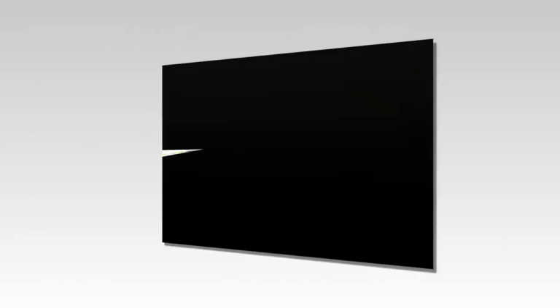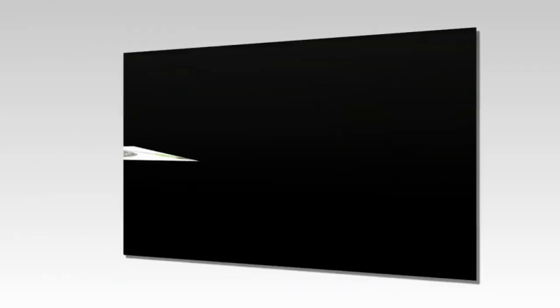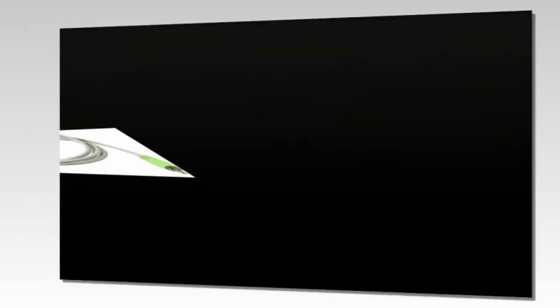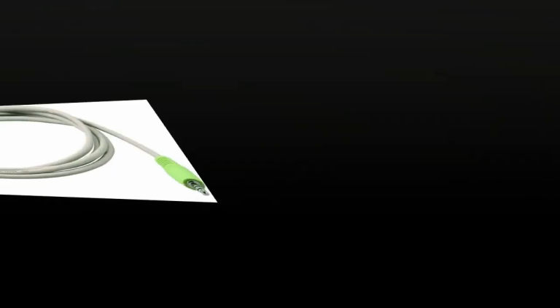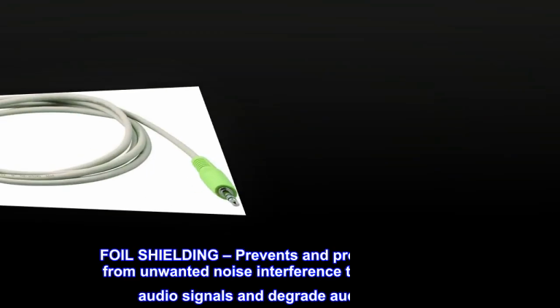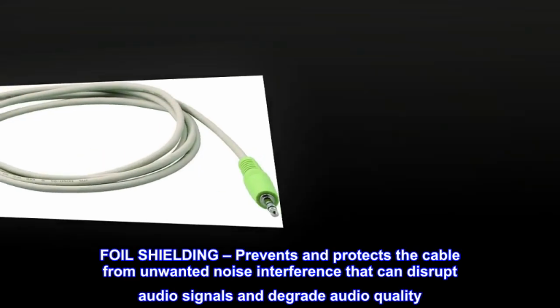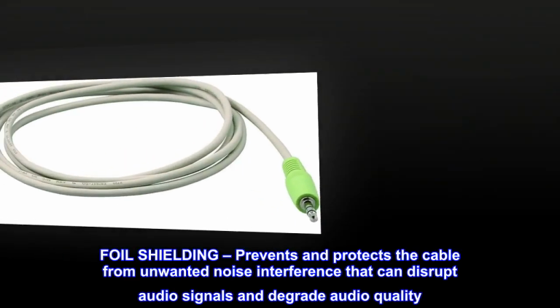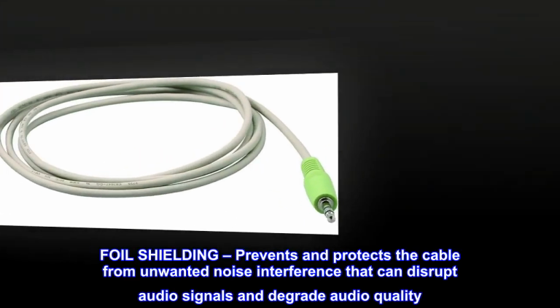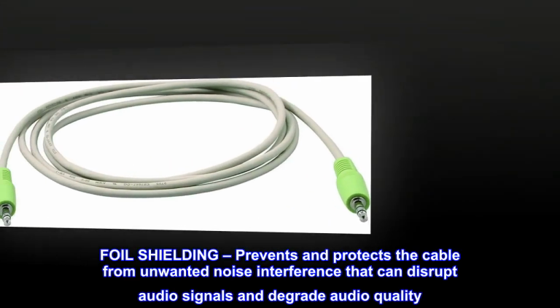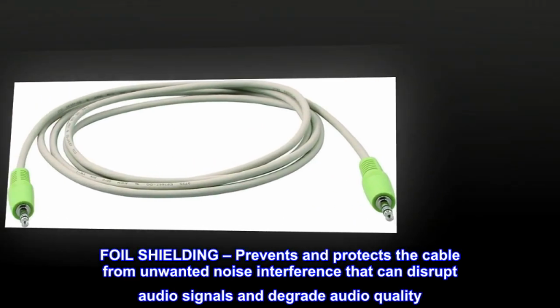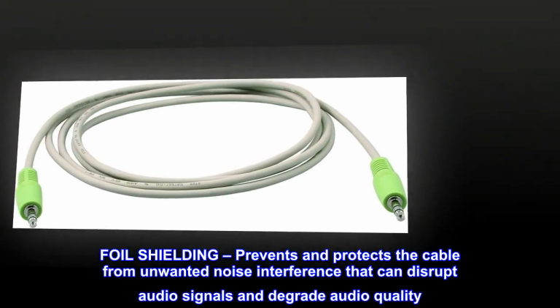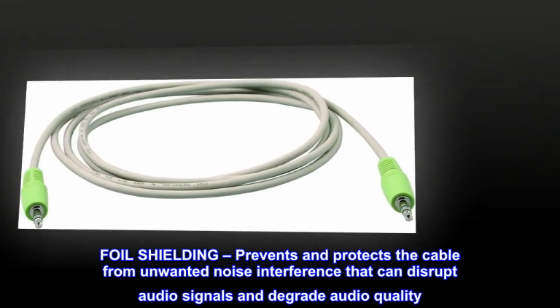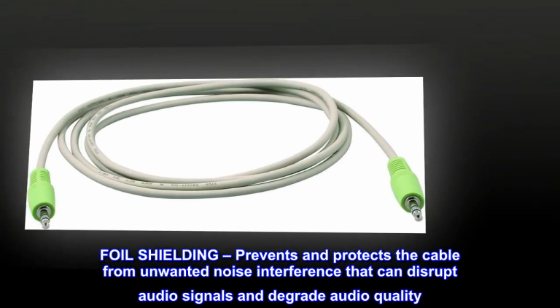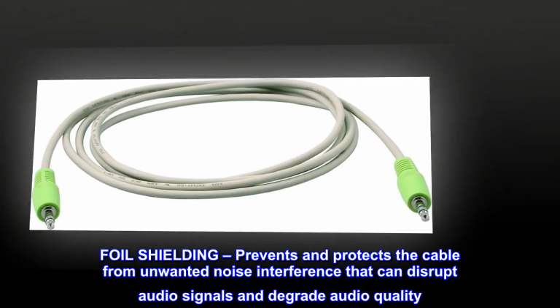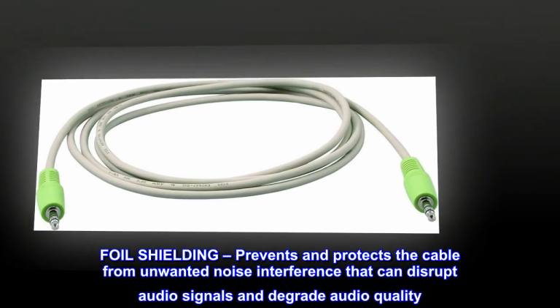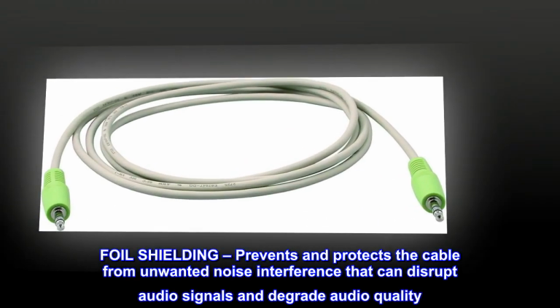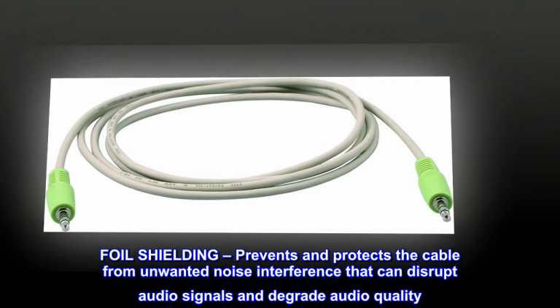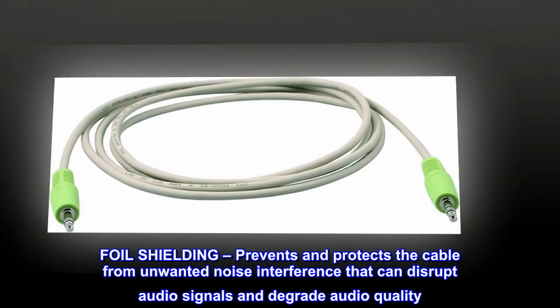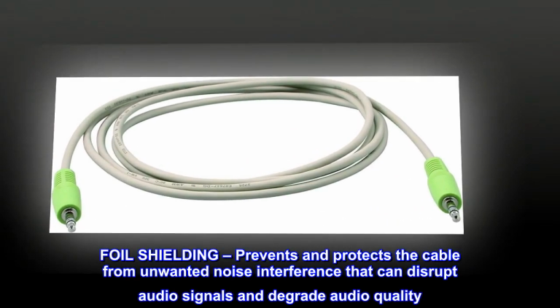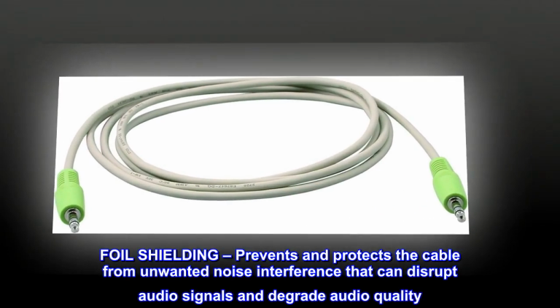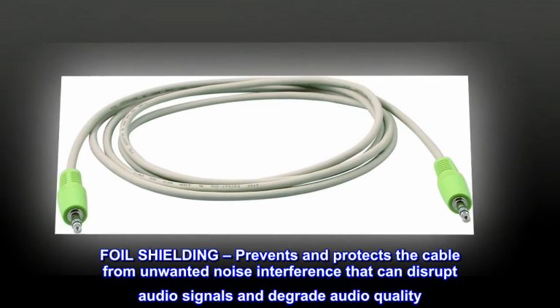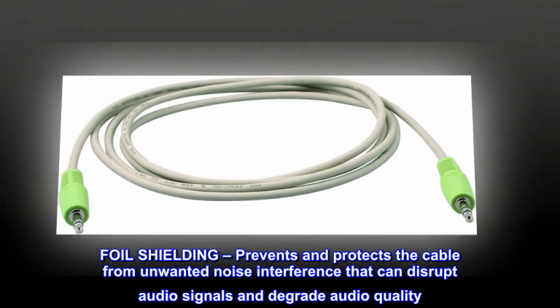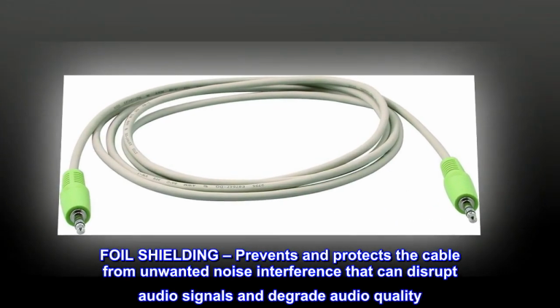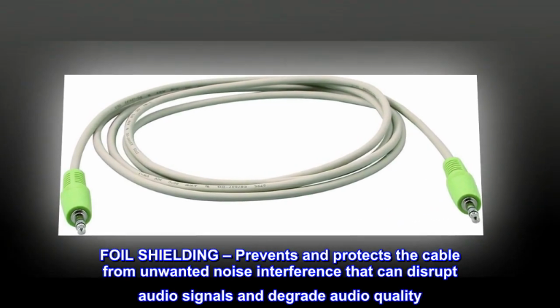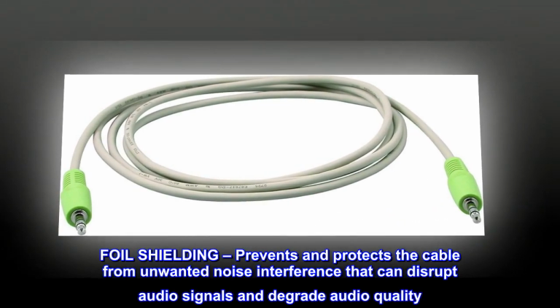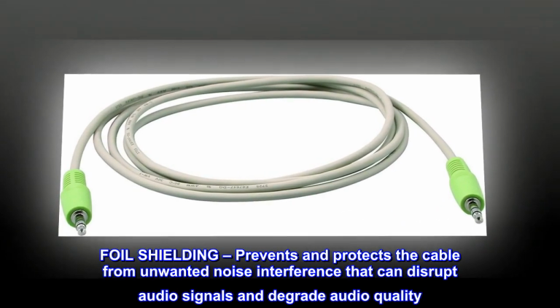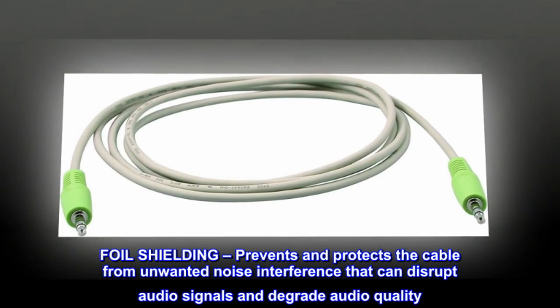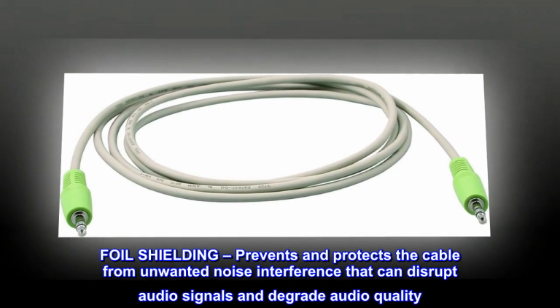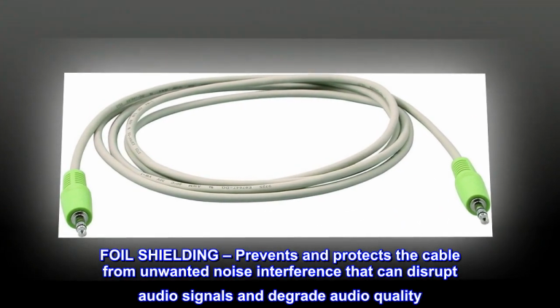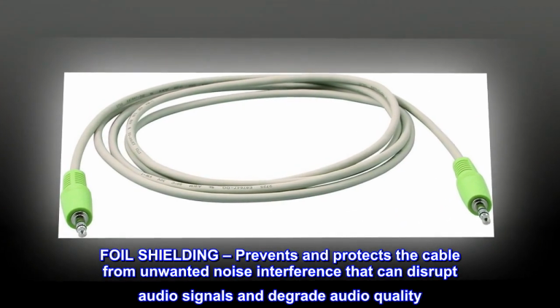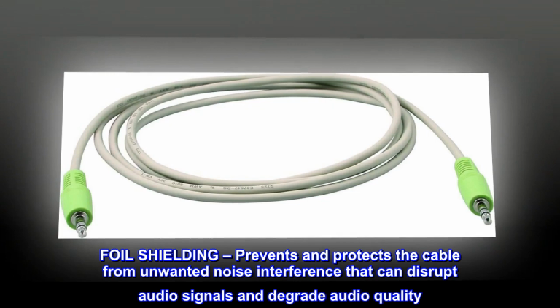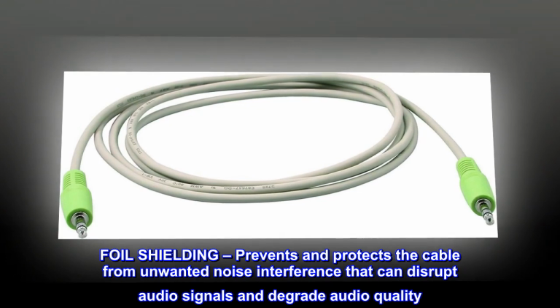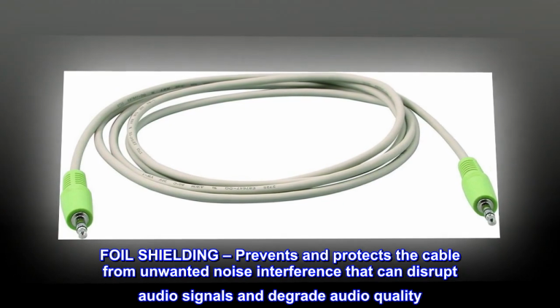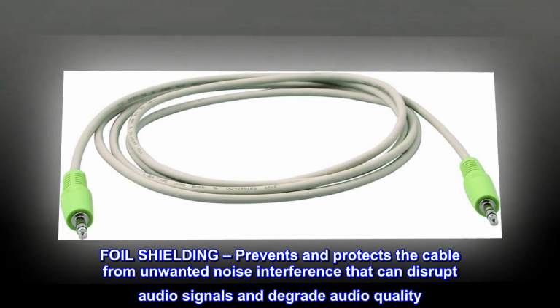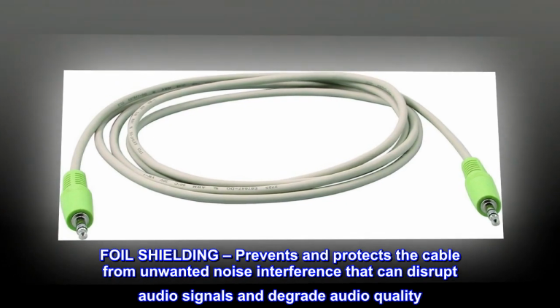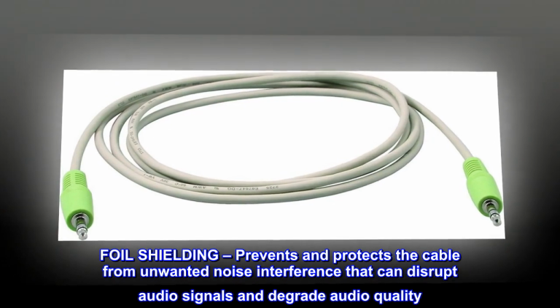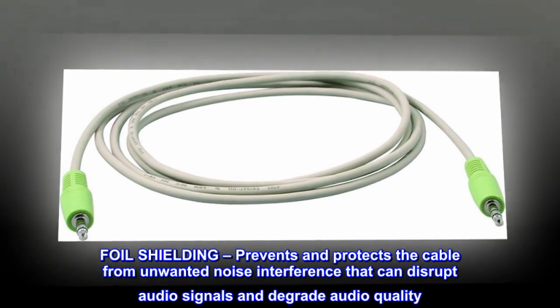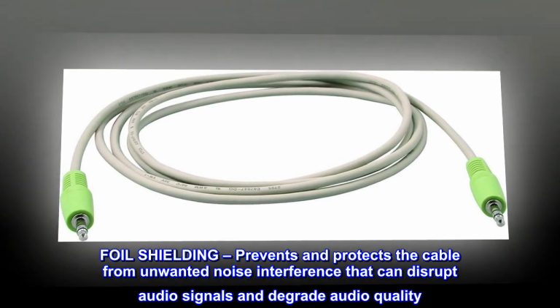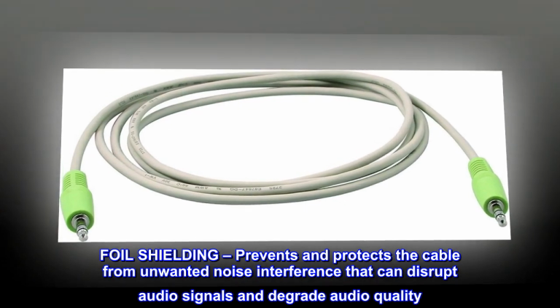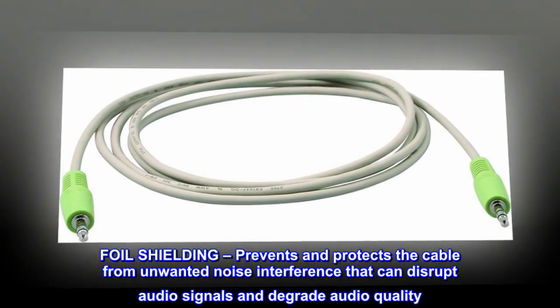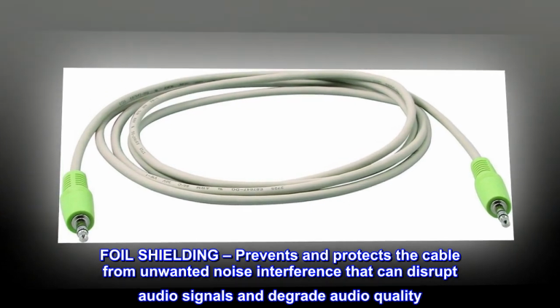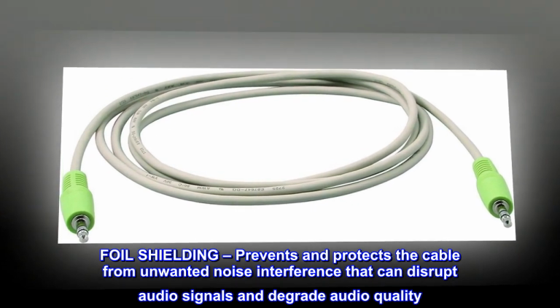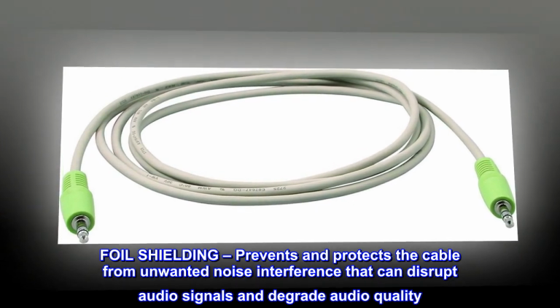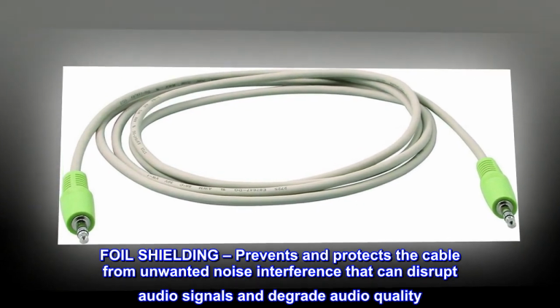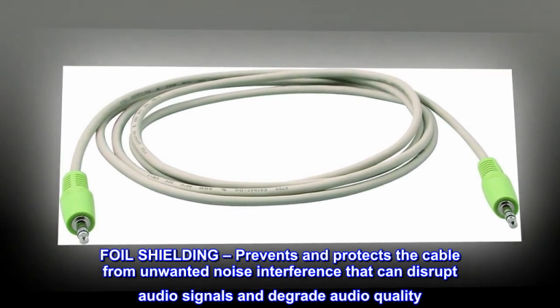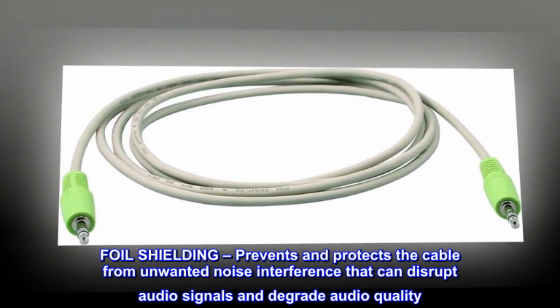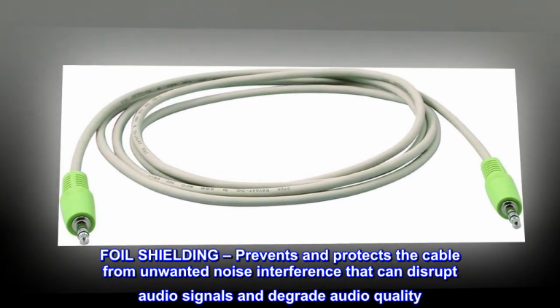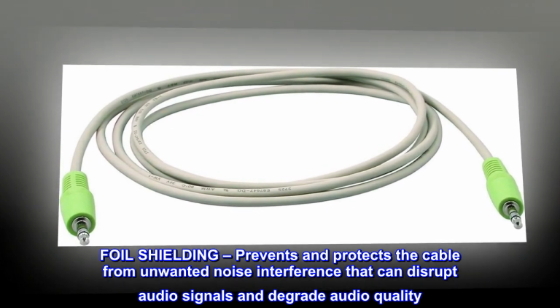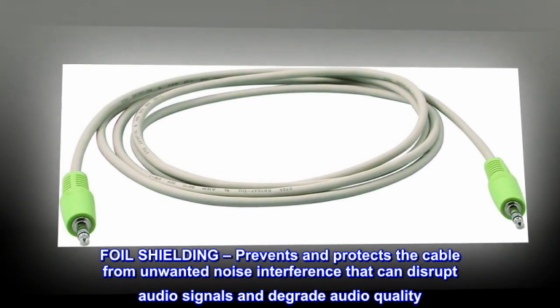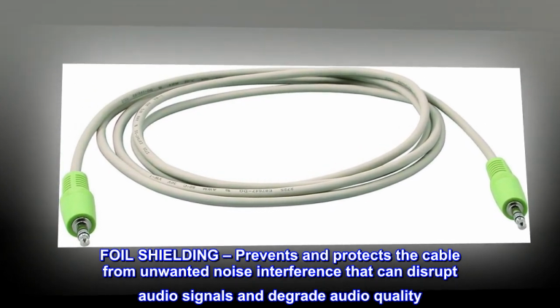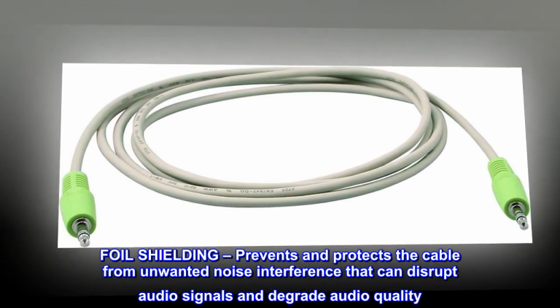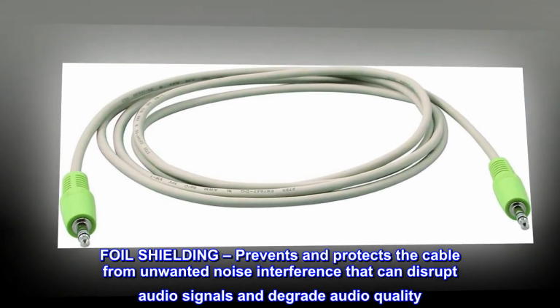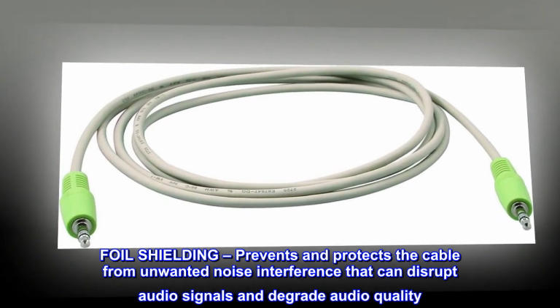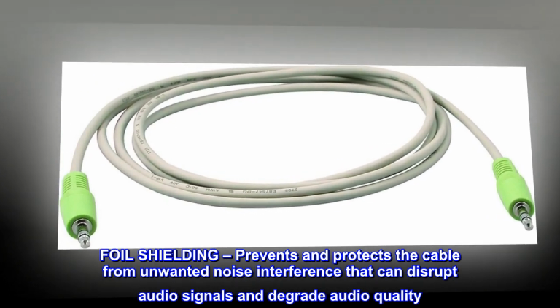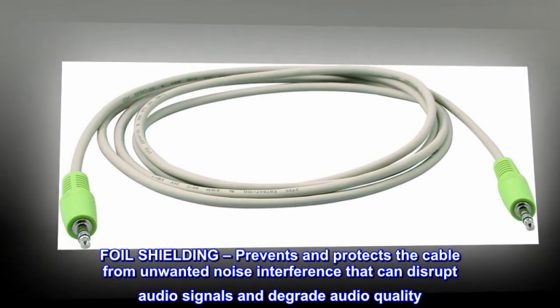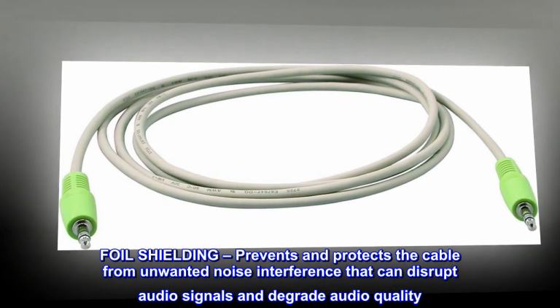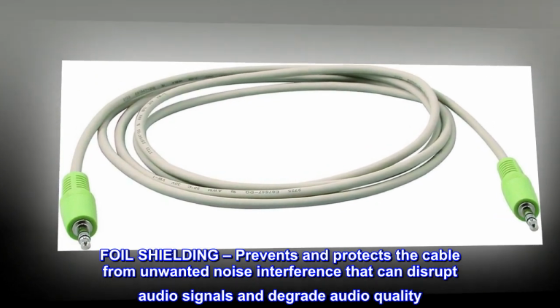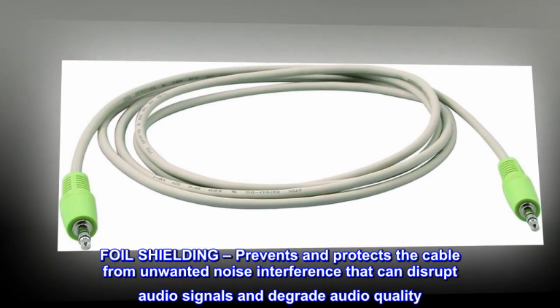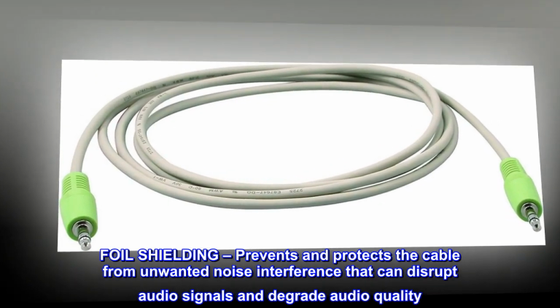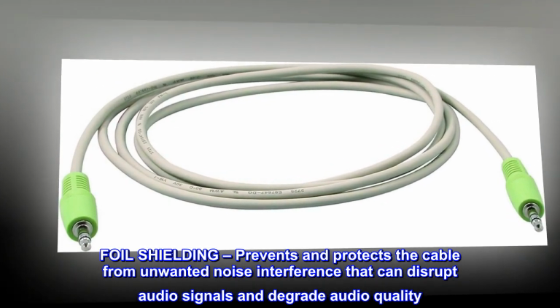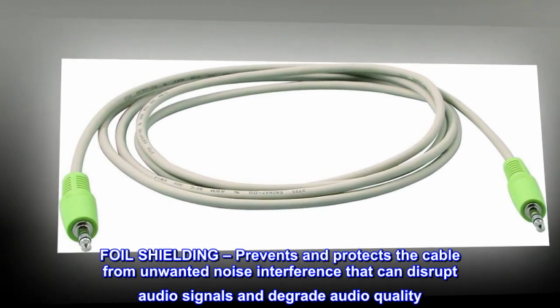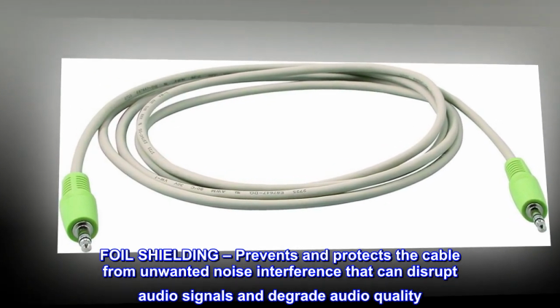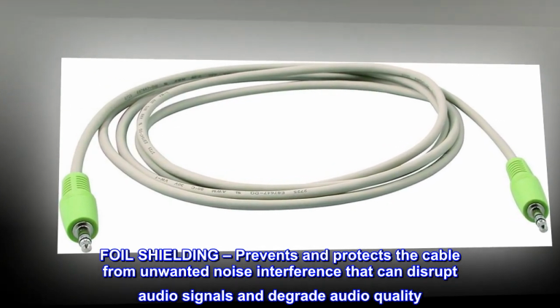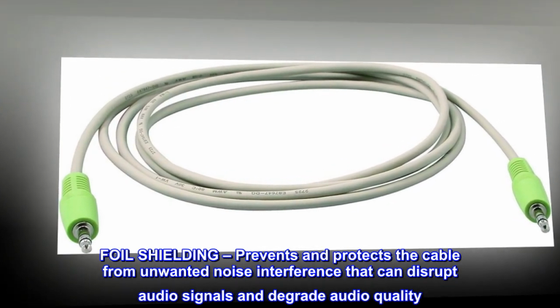Foil shielding prevents and protects the cable from unwanted noise interference that can disrupt audio signals and degrade audio quality.